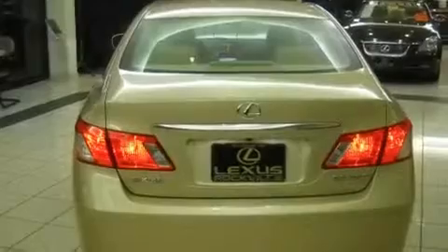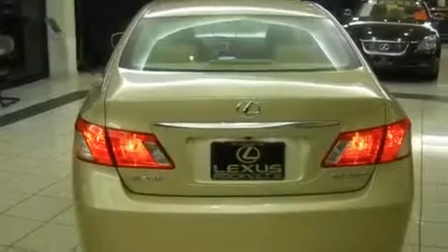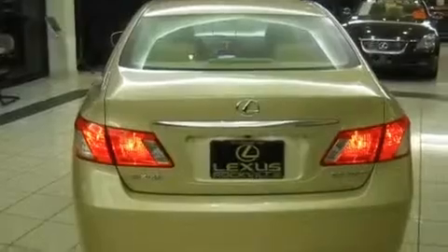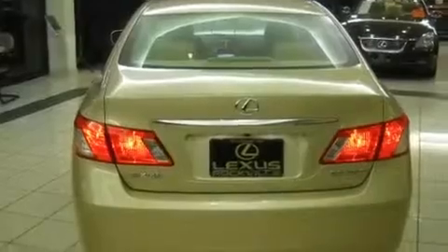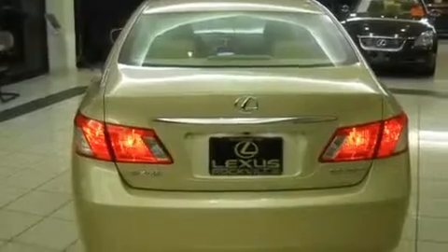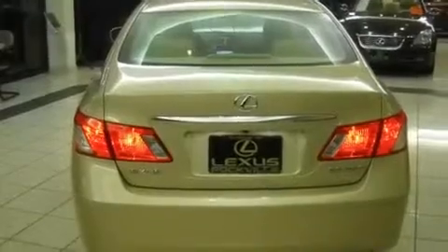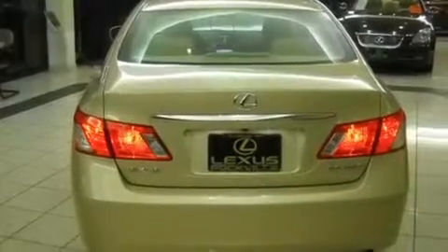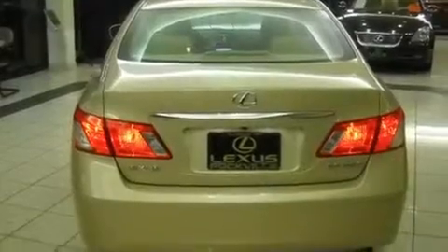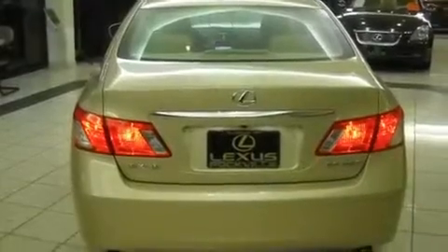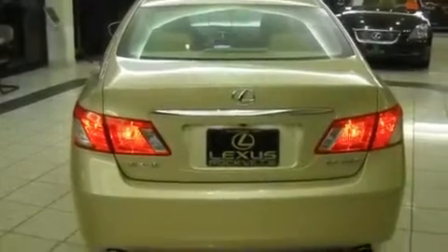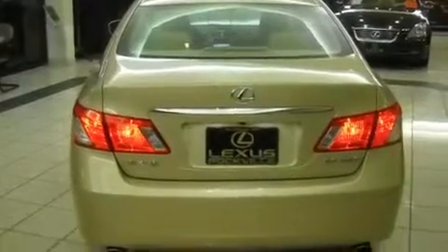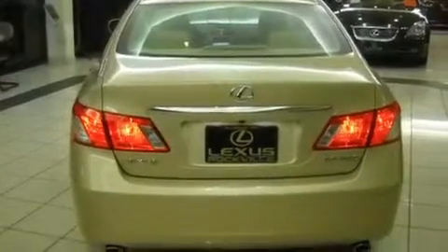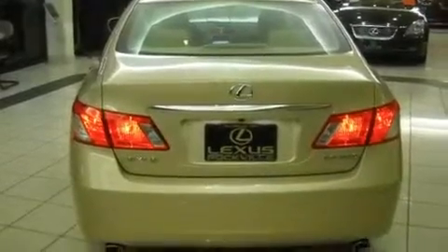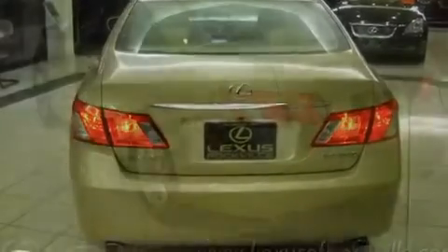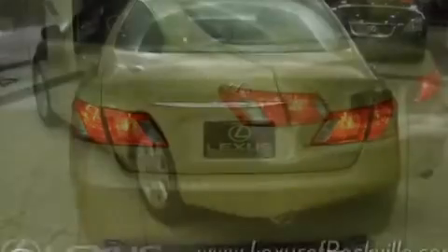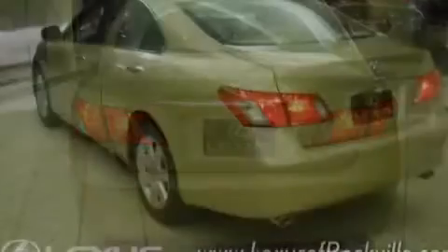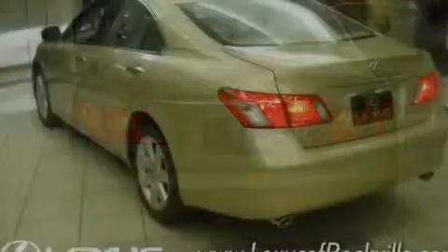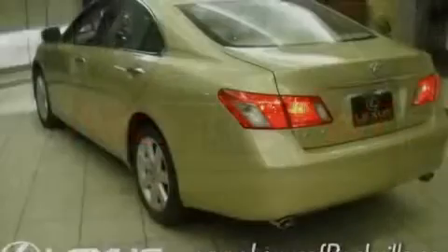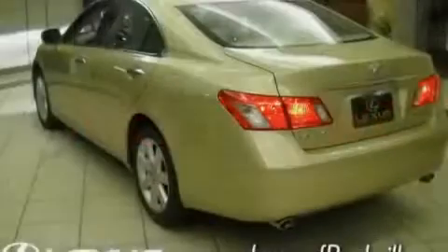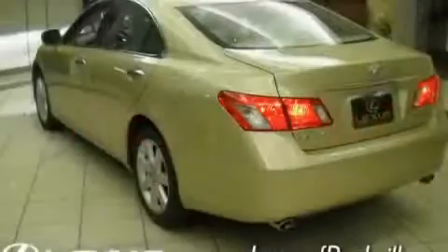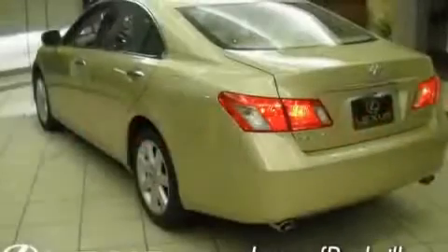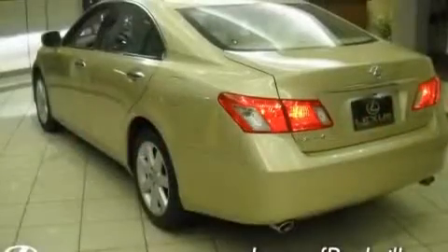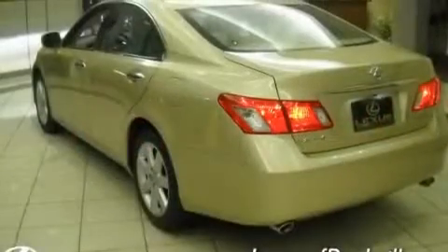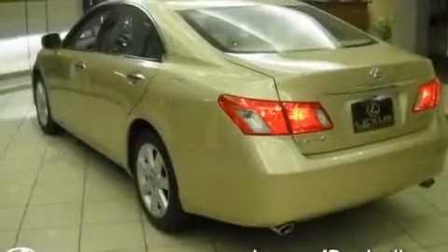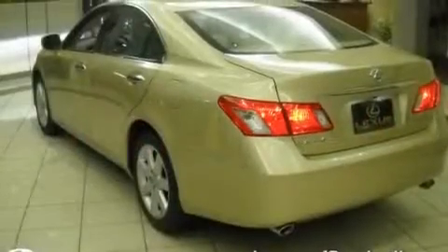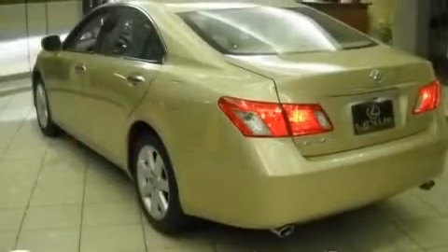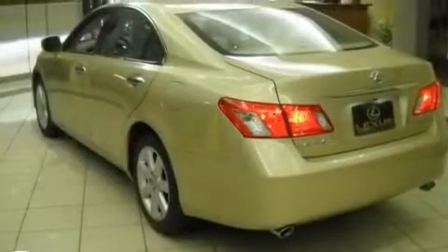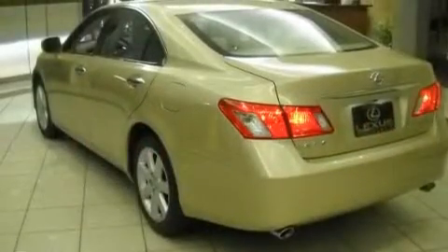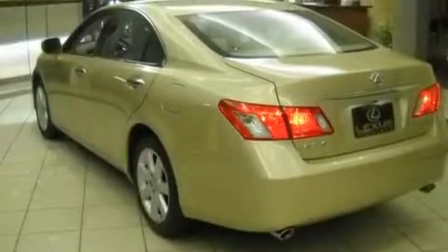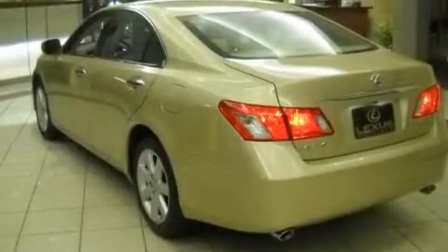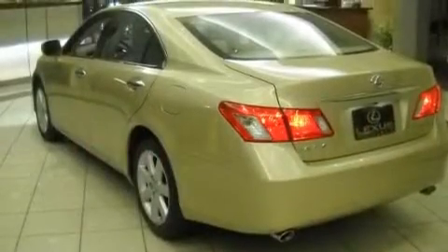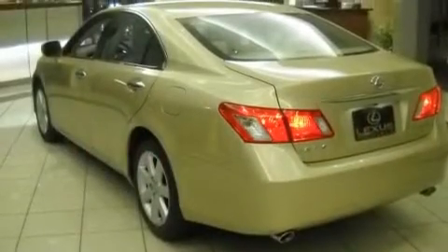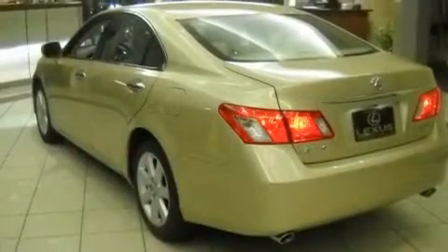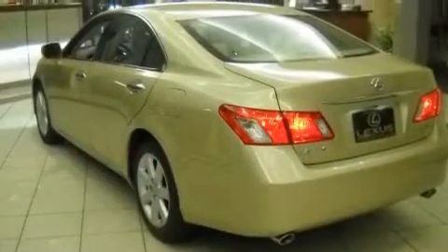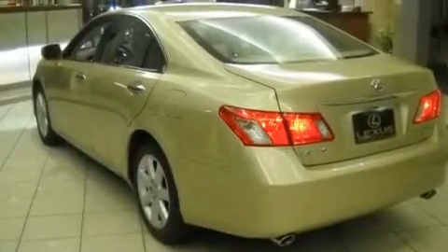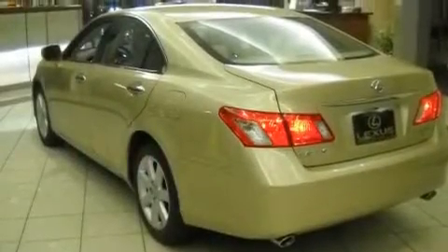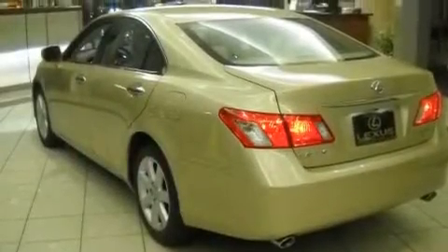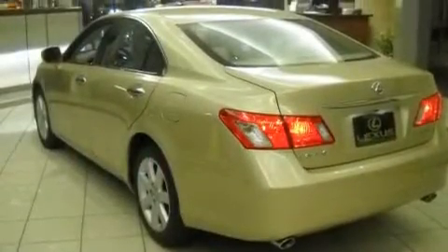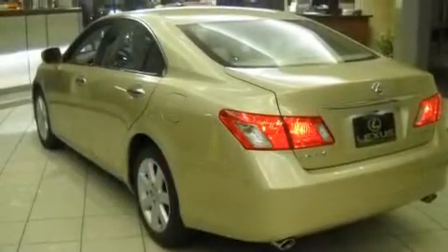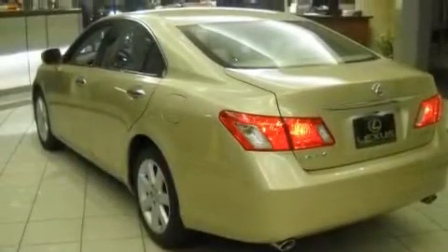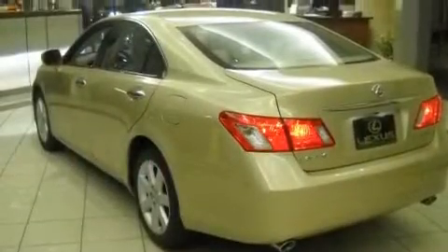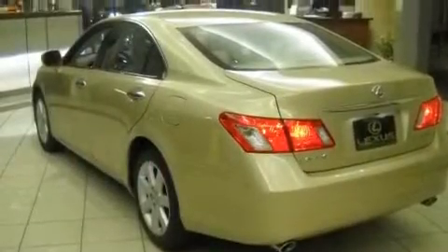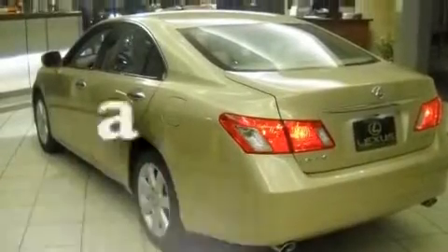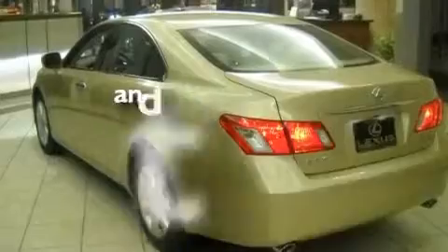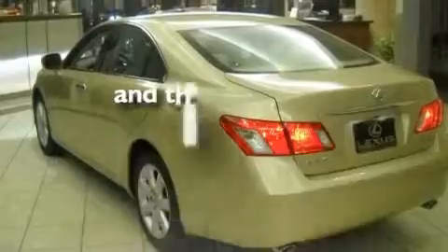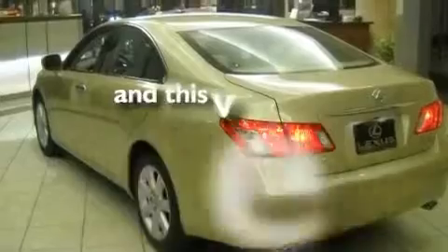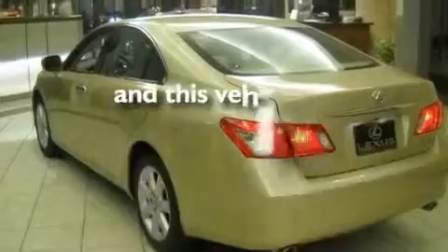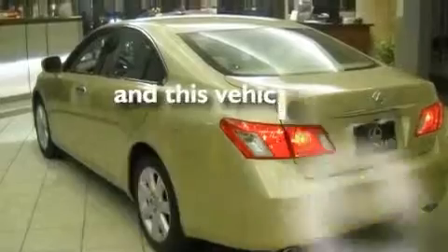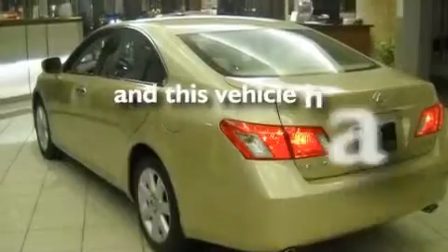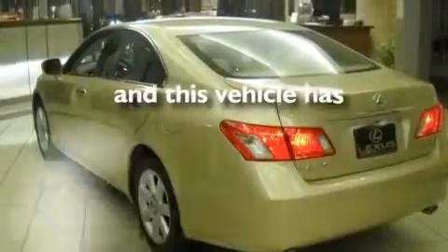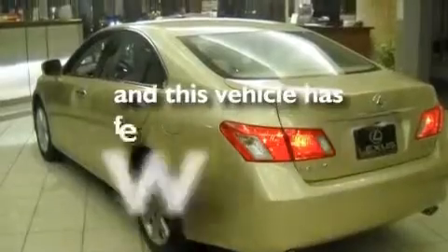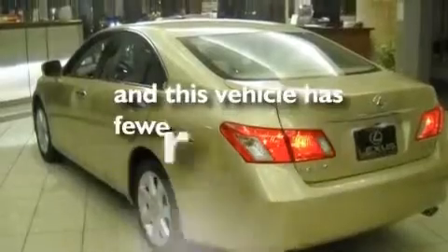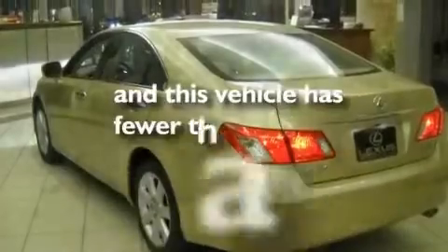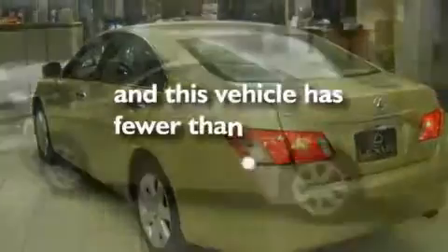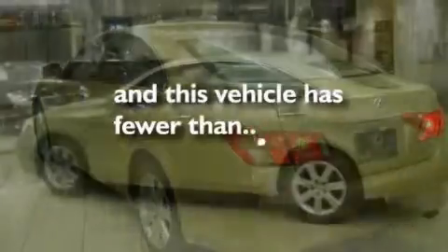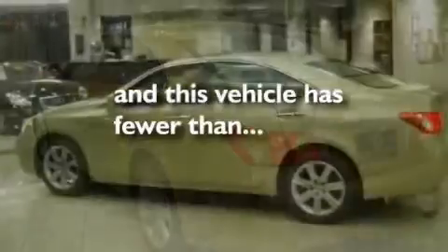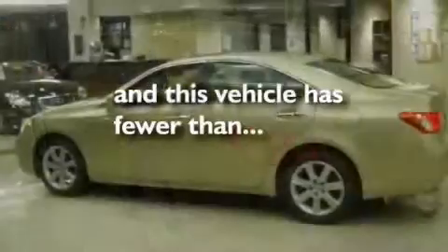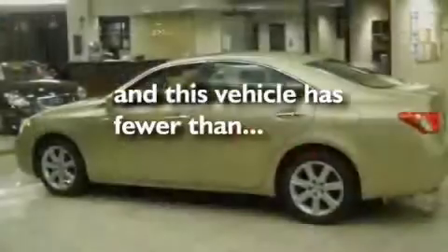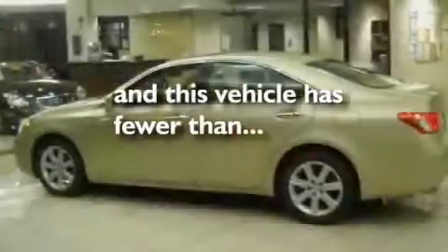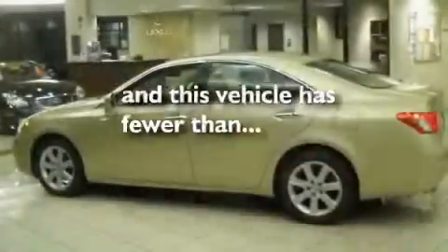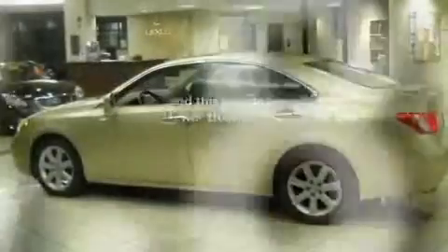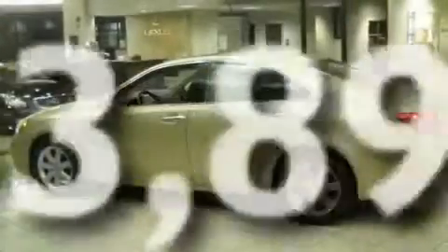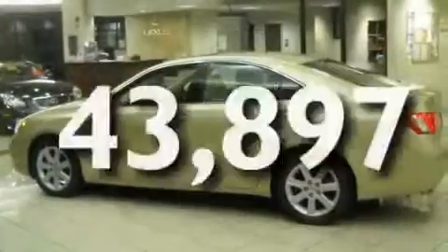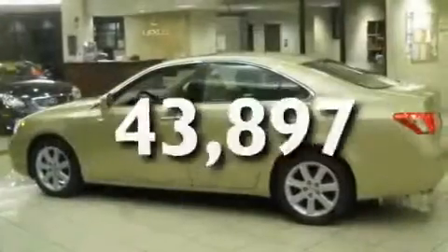Additional features include a passenger-side vanity mirror, a traction control system, dual-power seats, and this vehicle has fewer than 44,000 miles on the odometer.